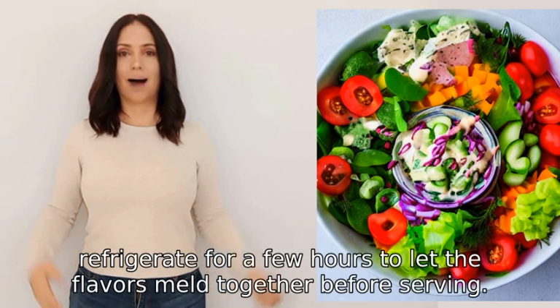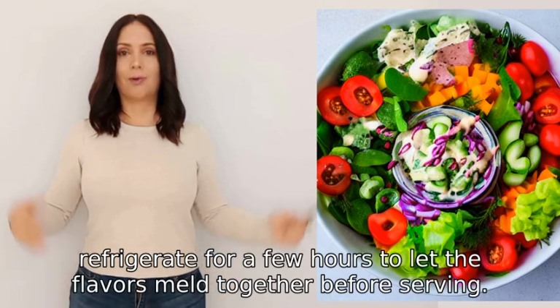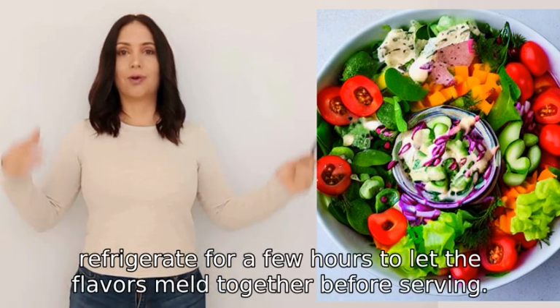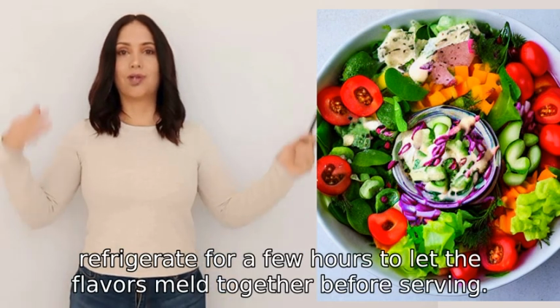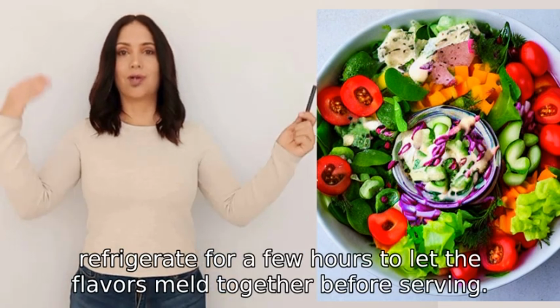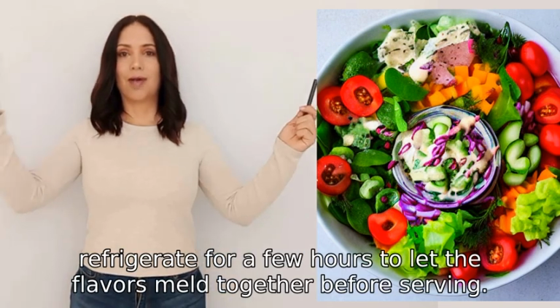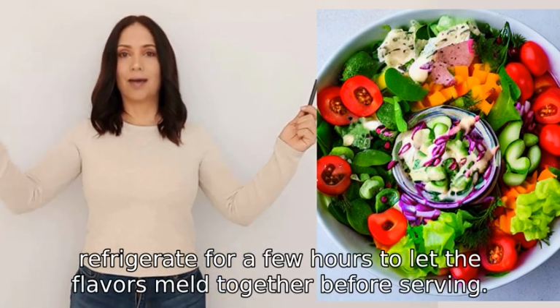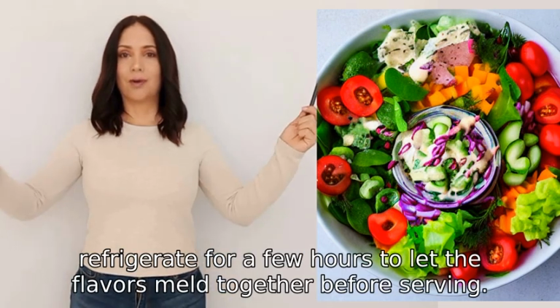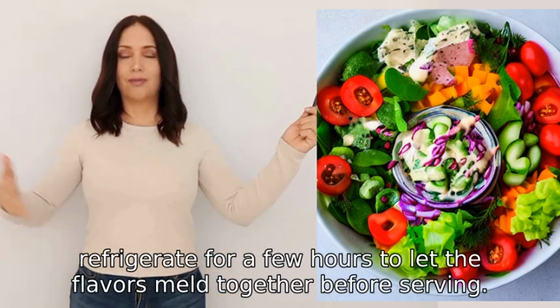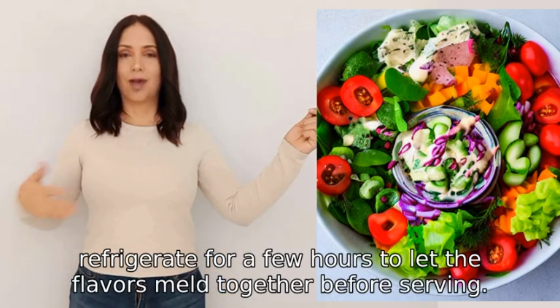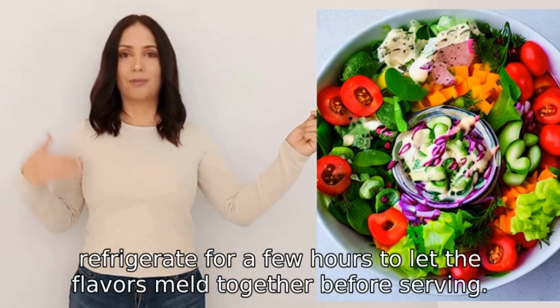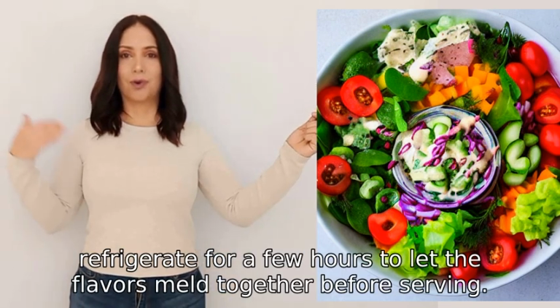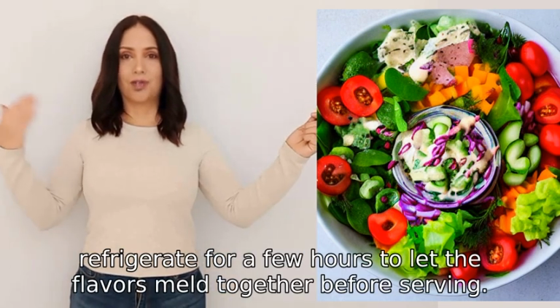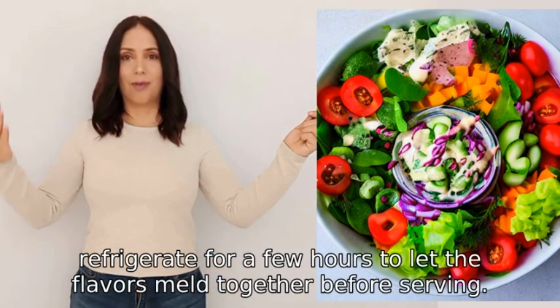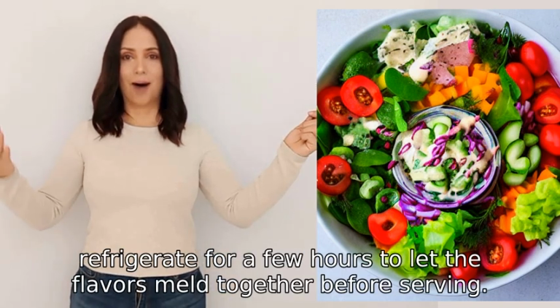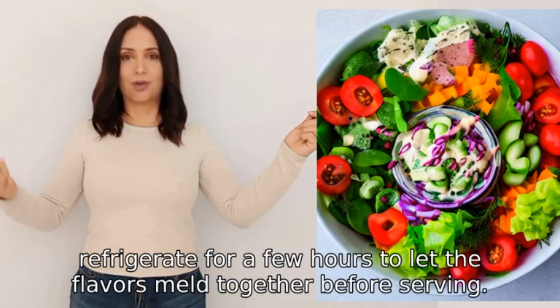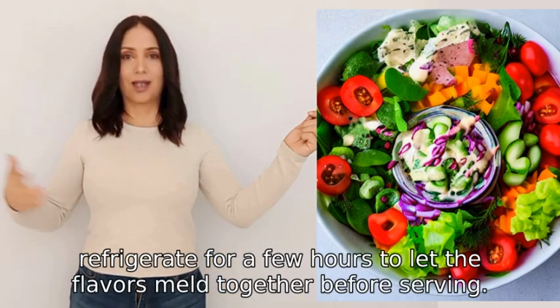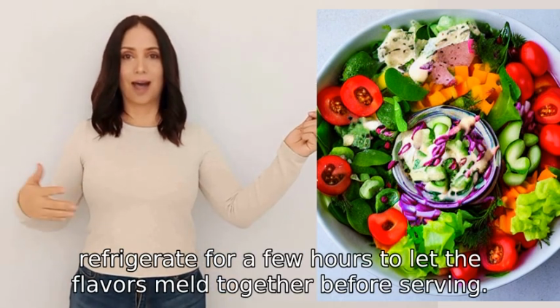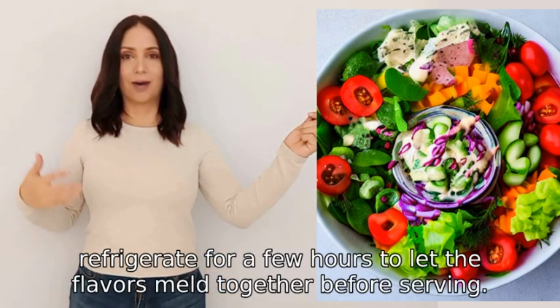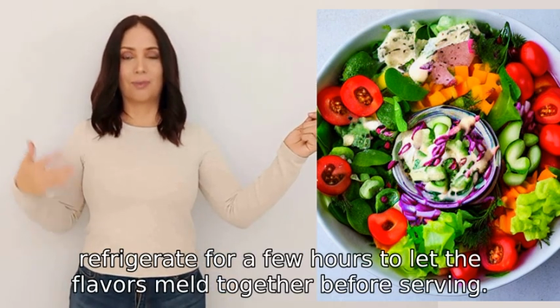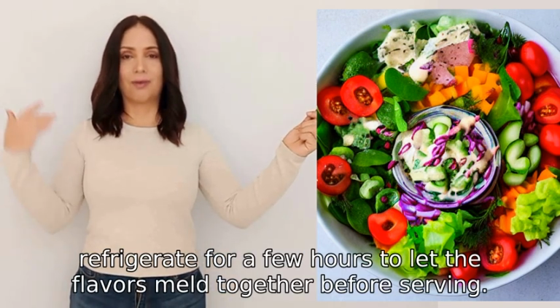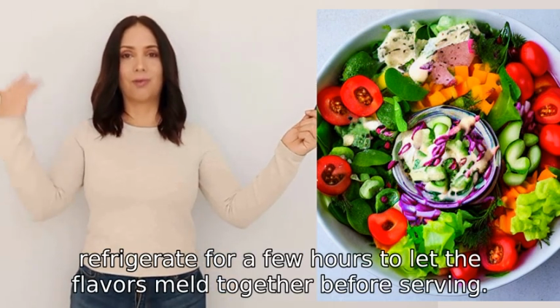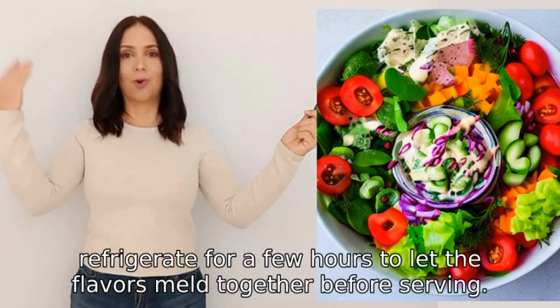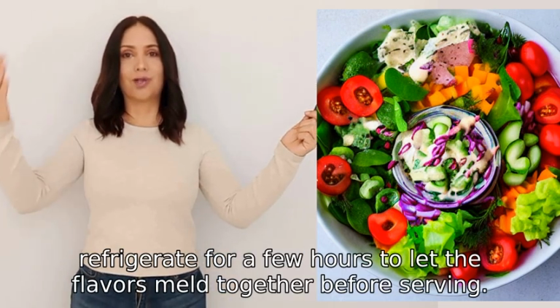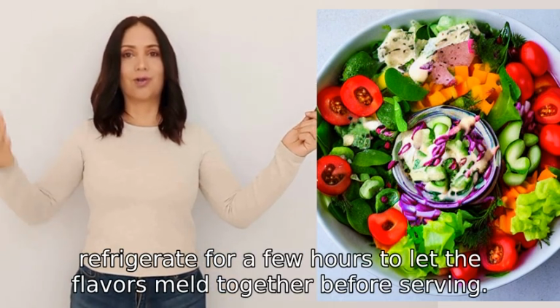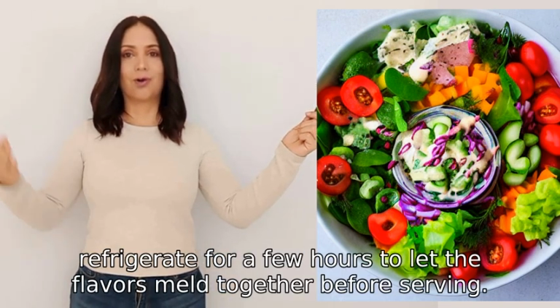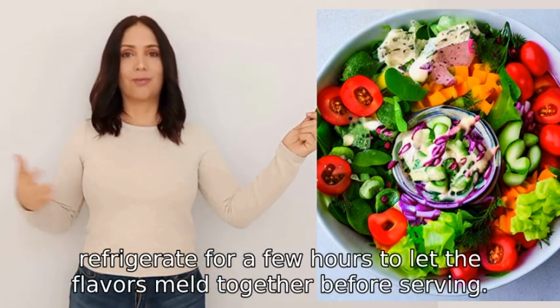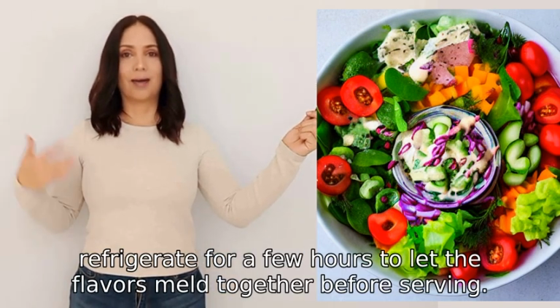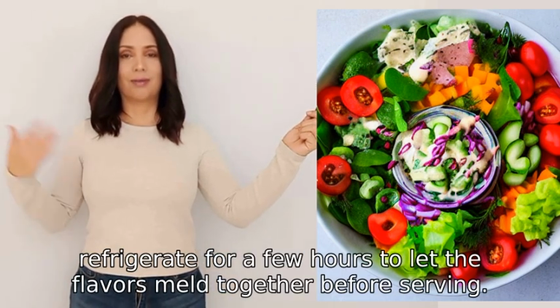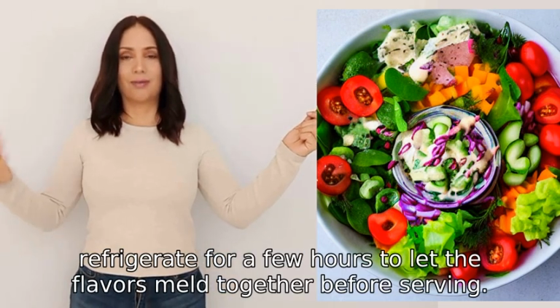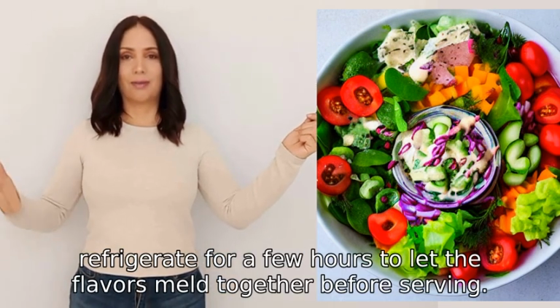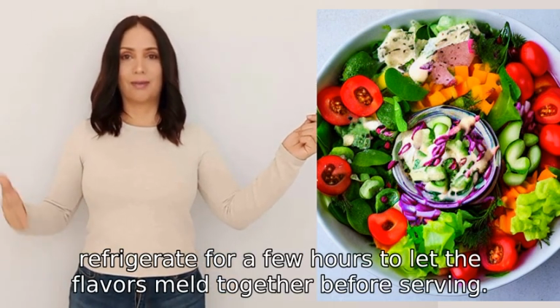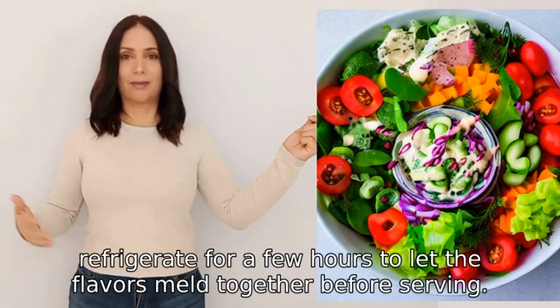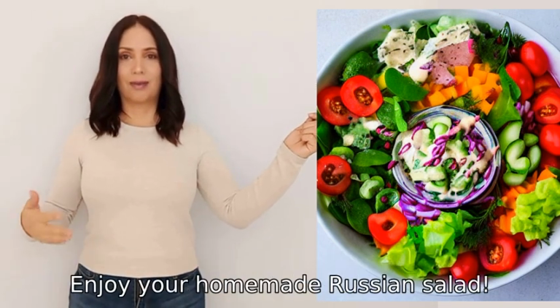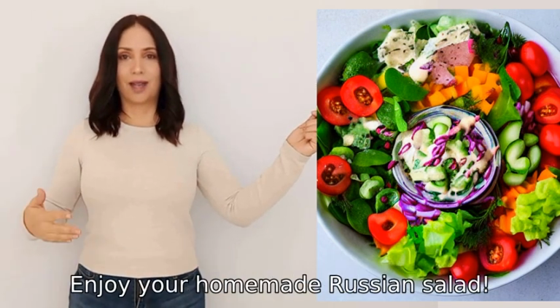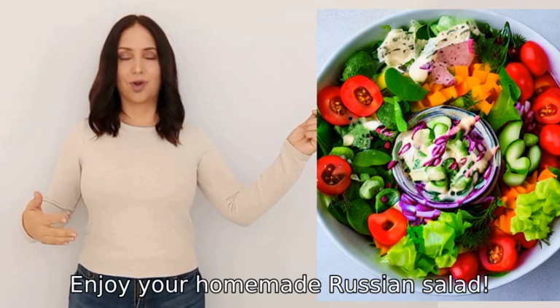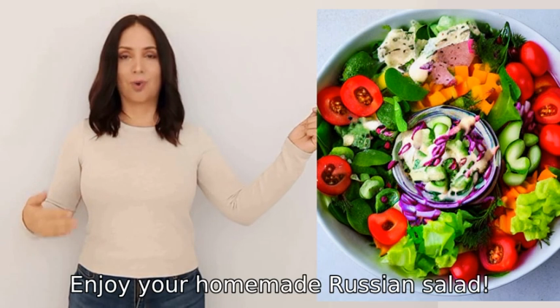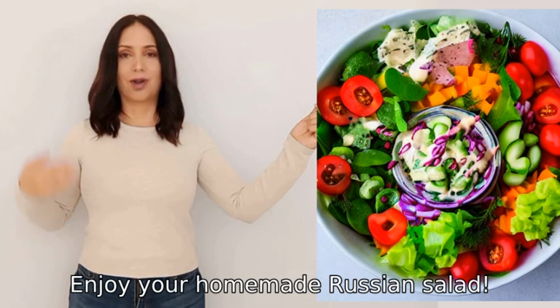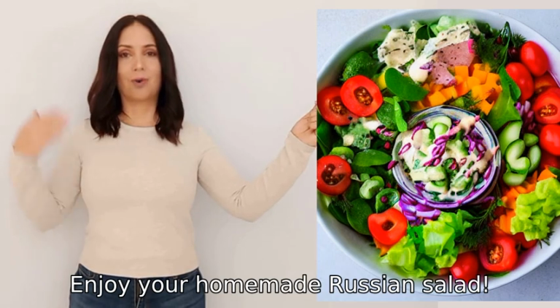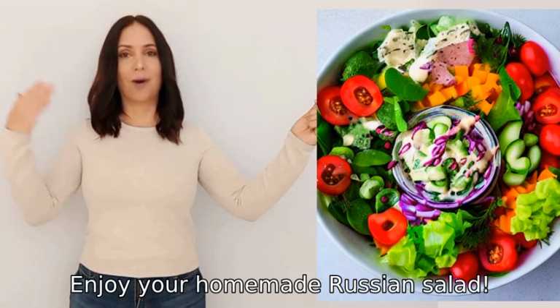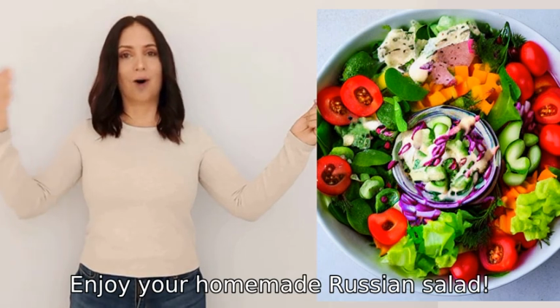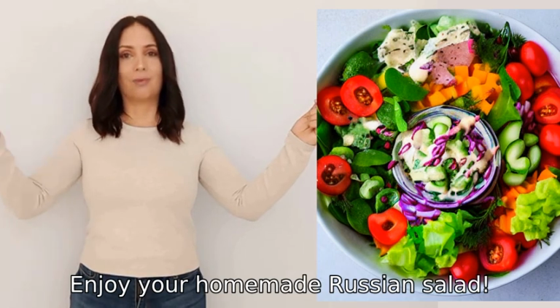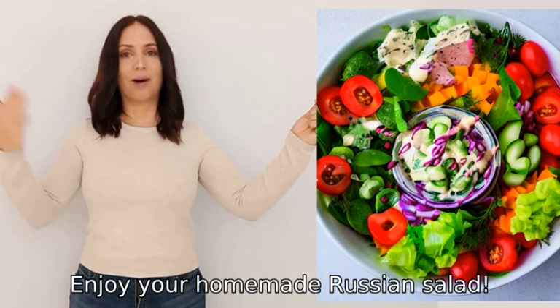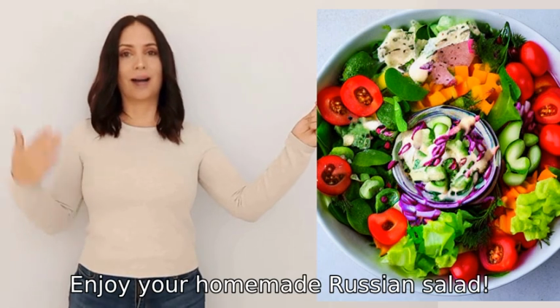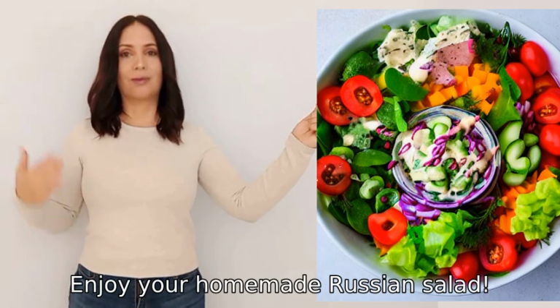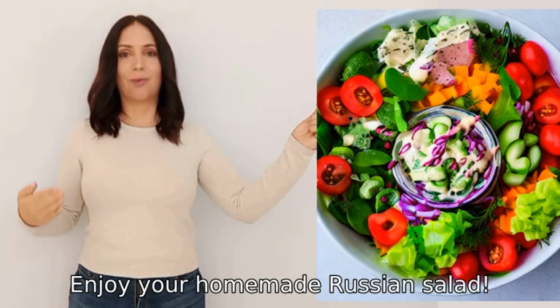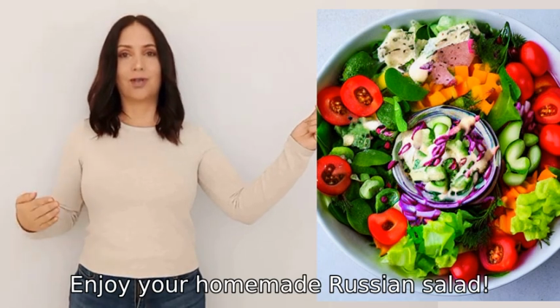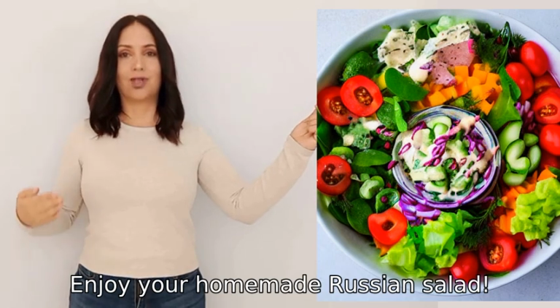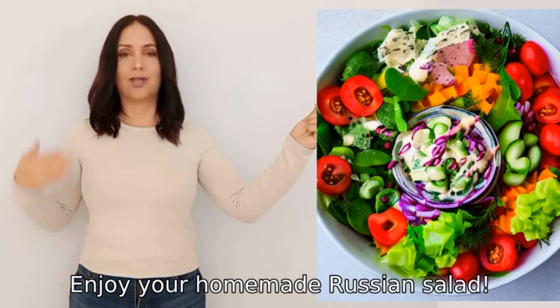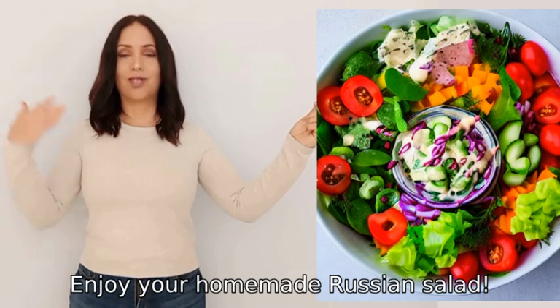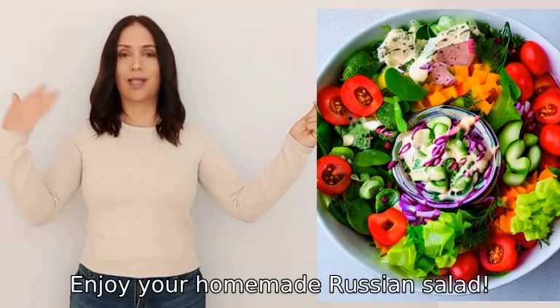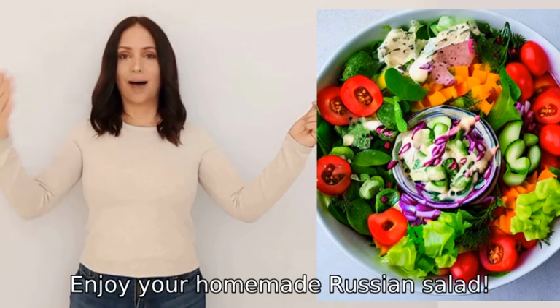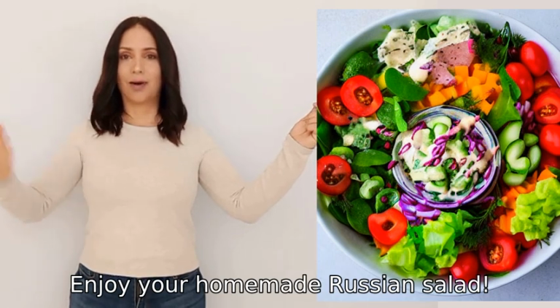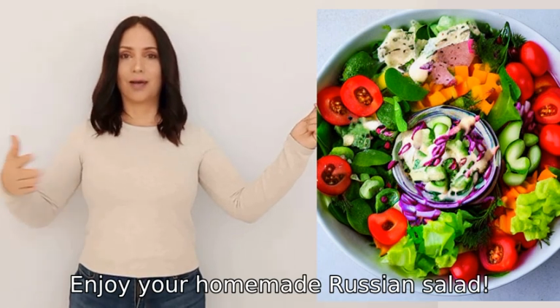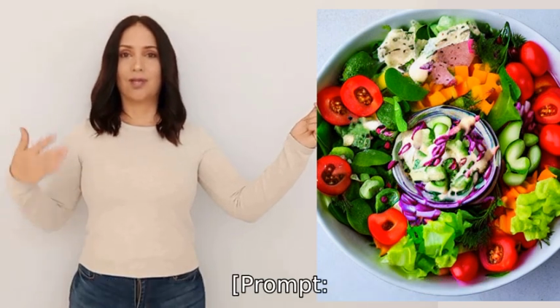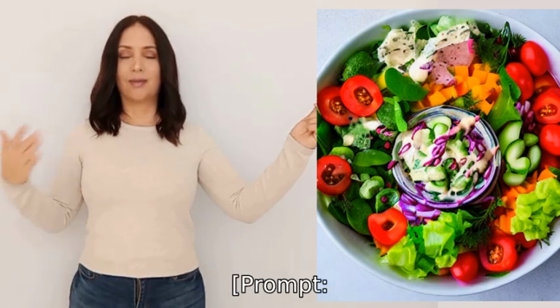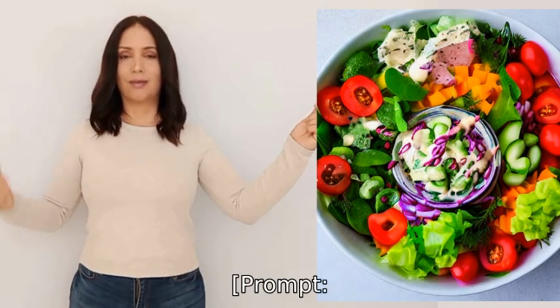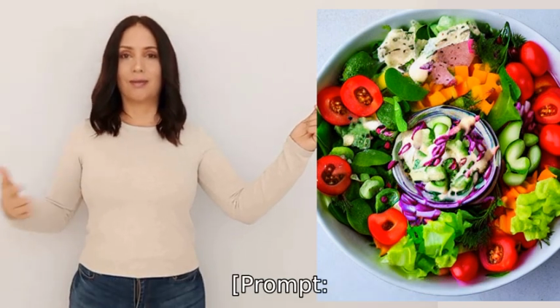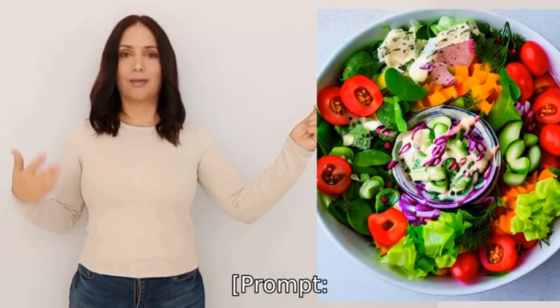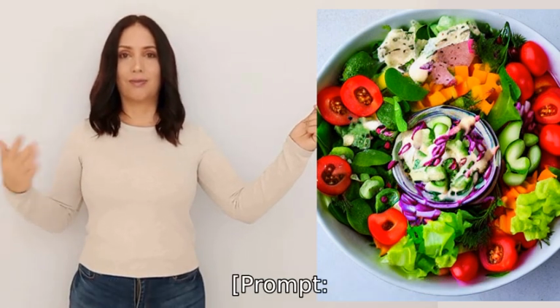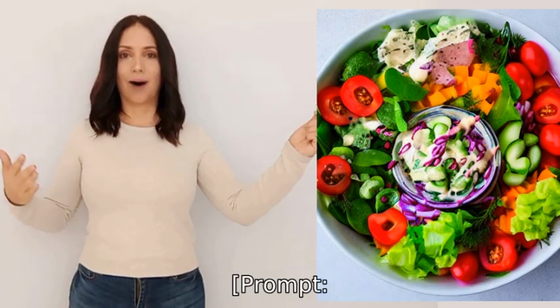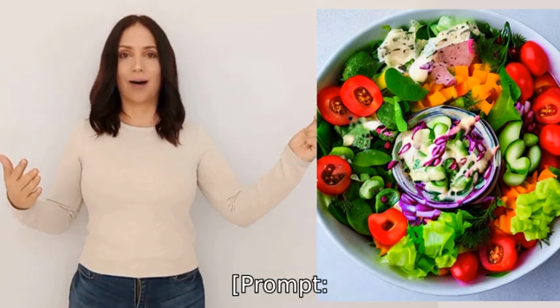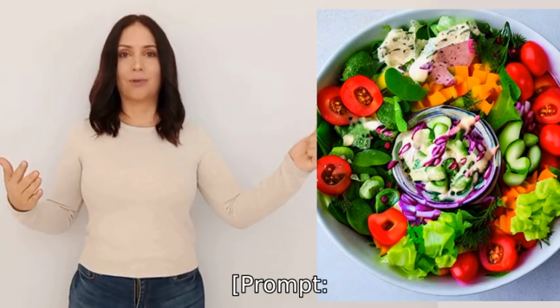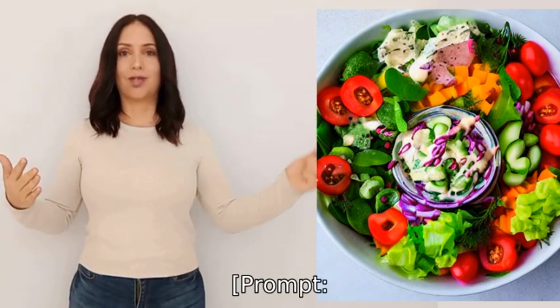Before serving, enjoy your homemade Russian salad.